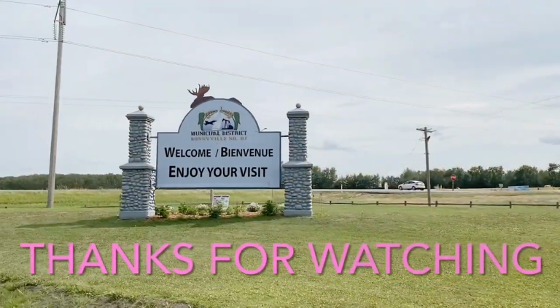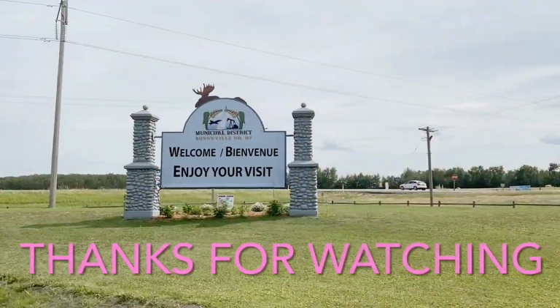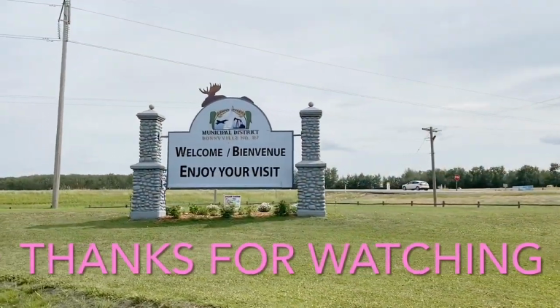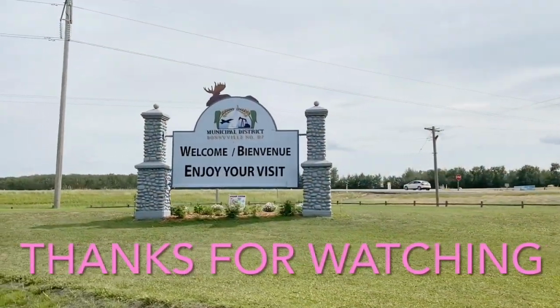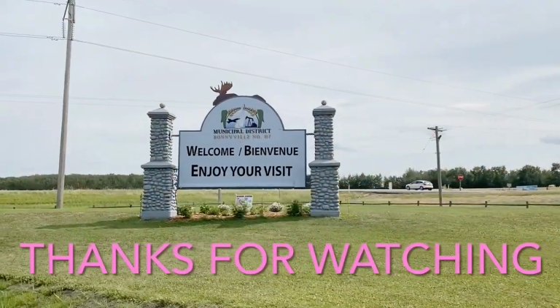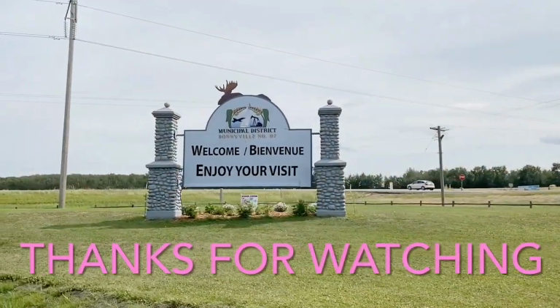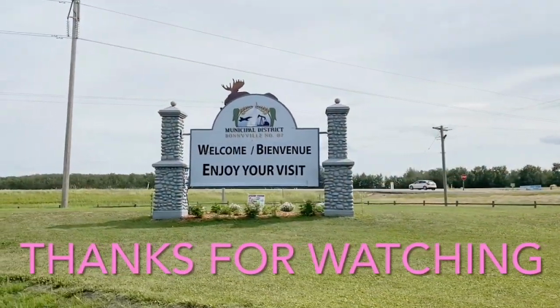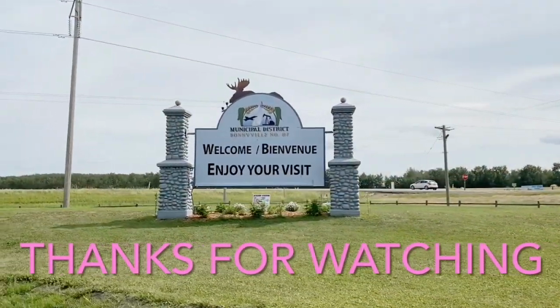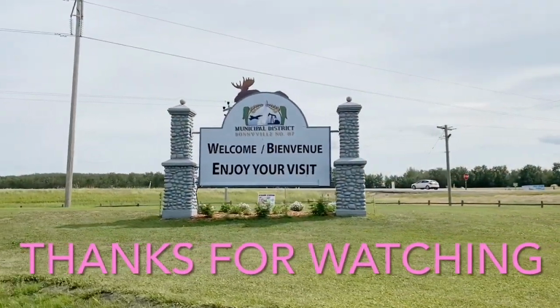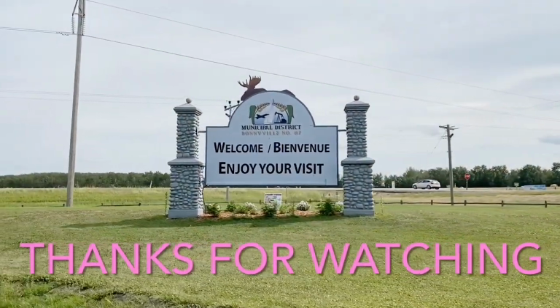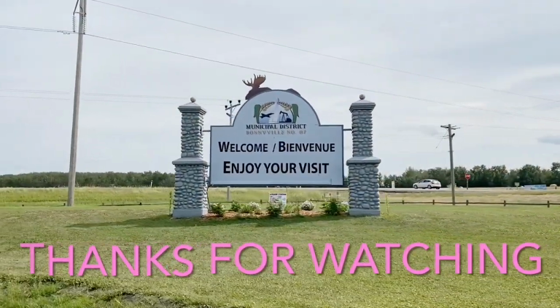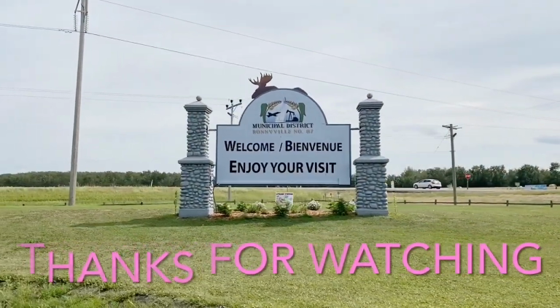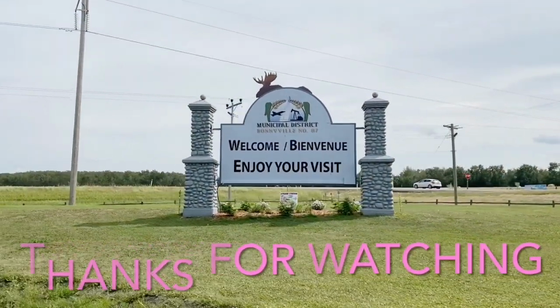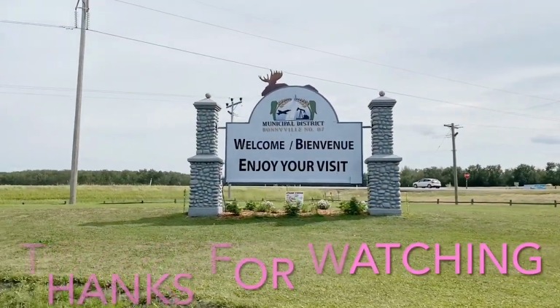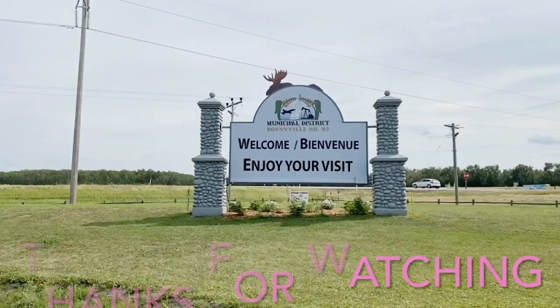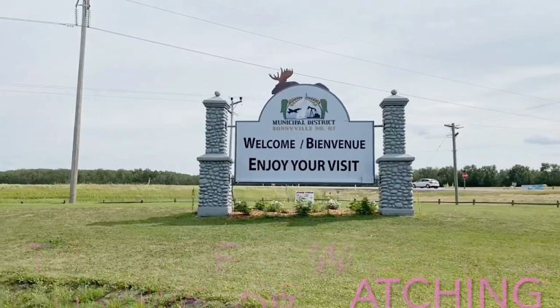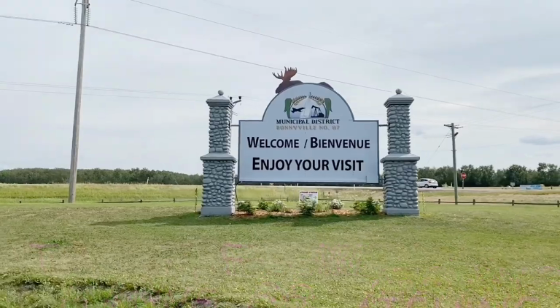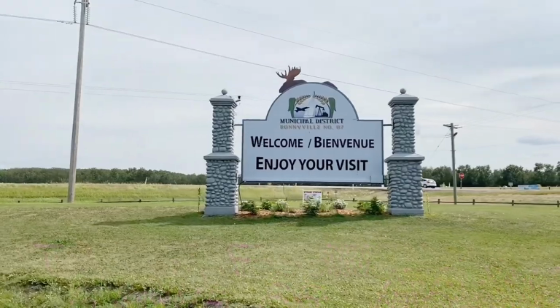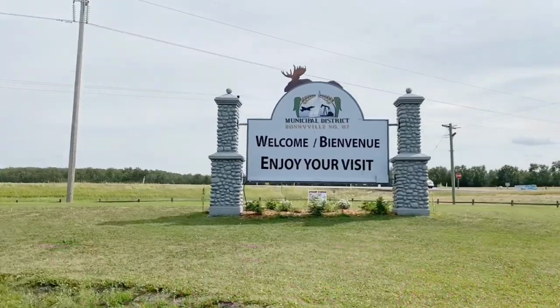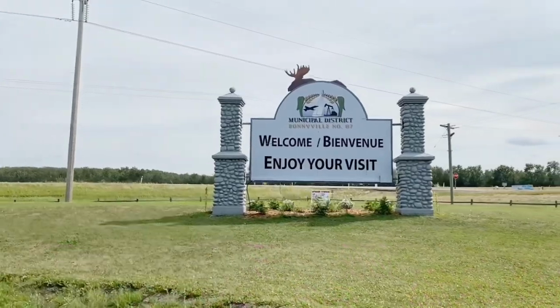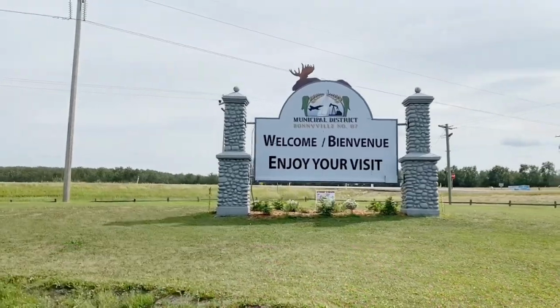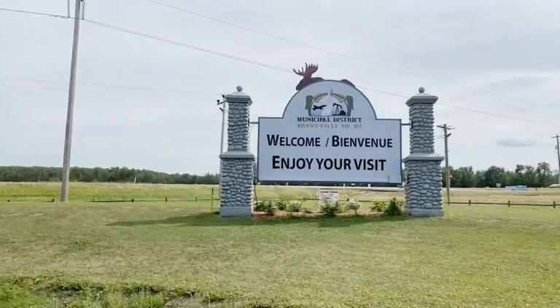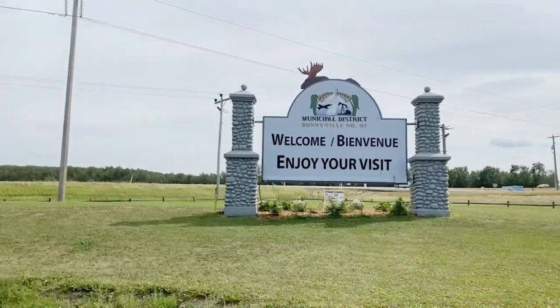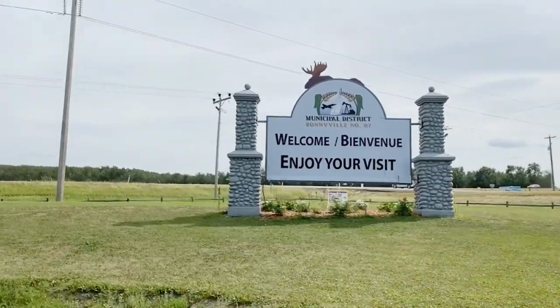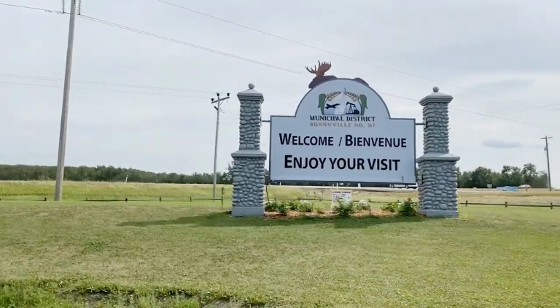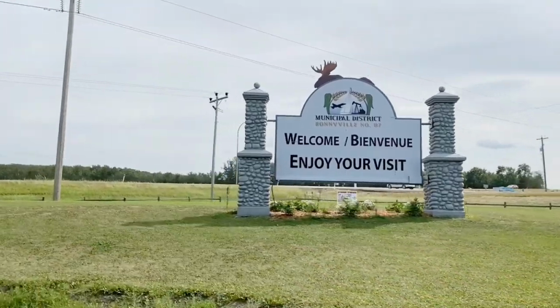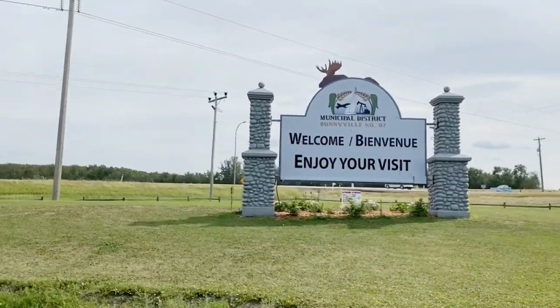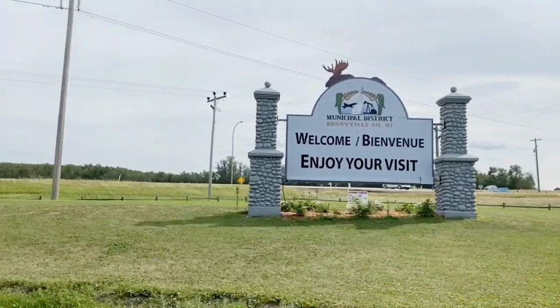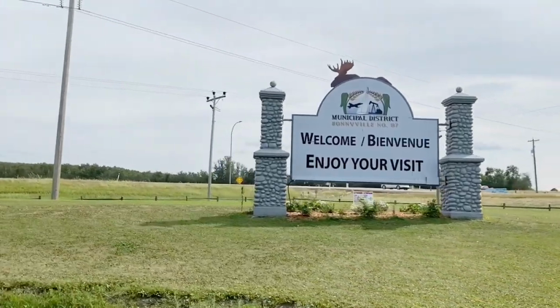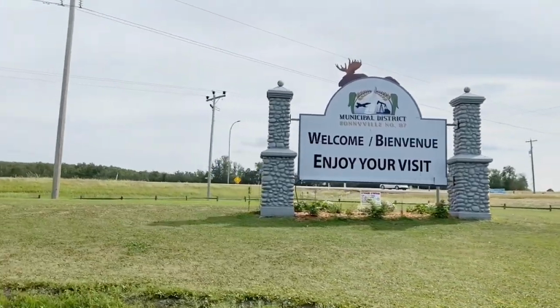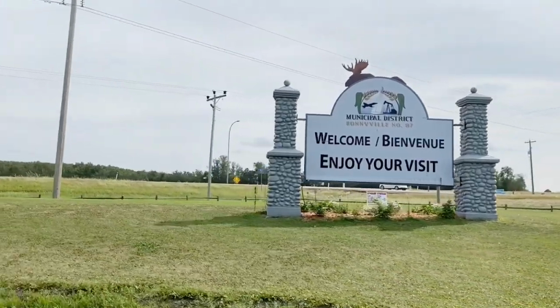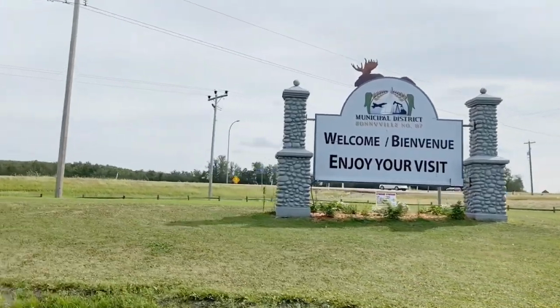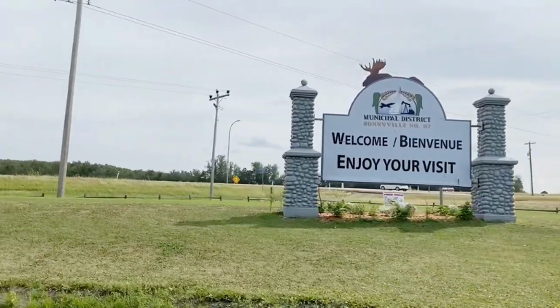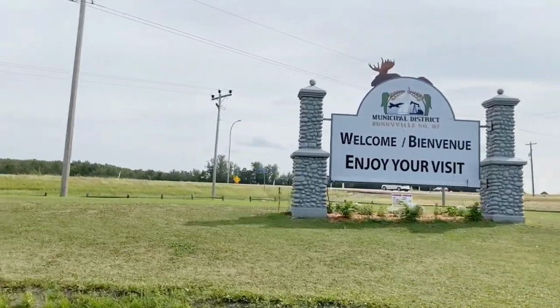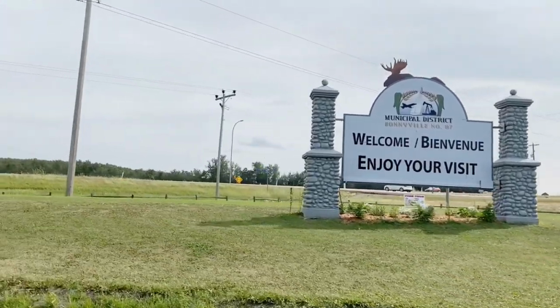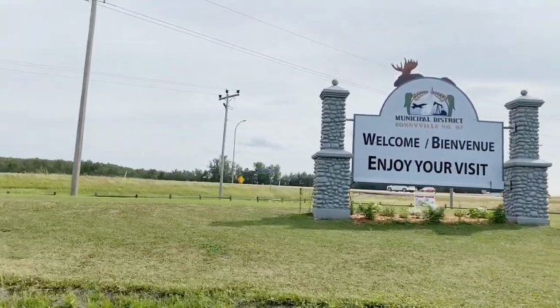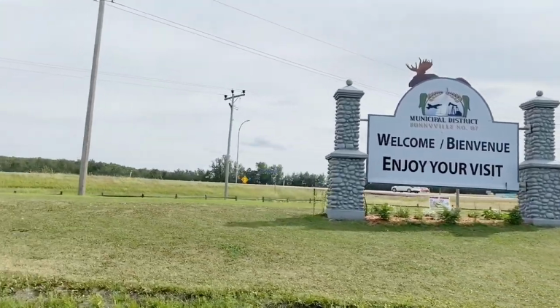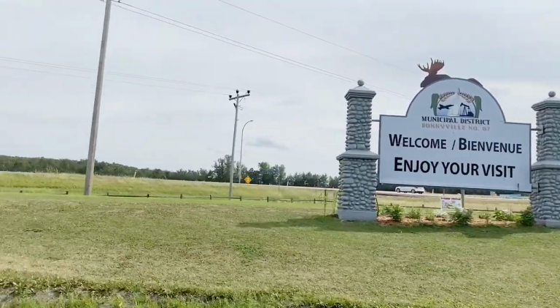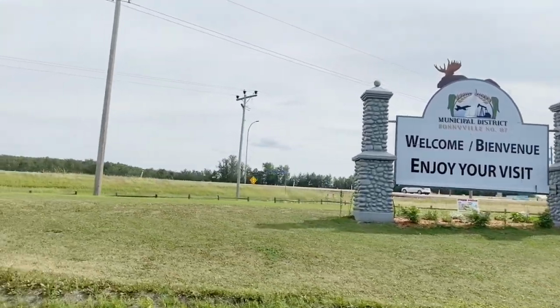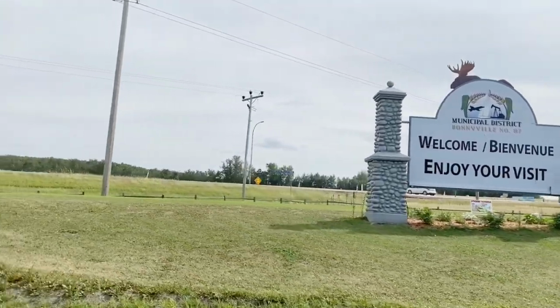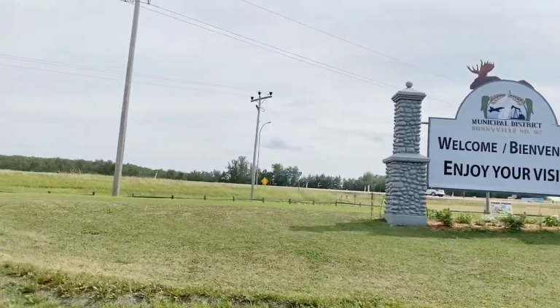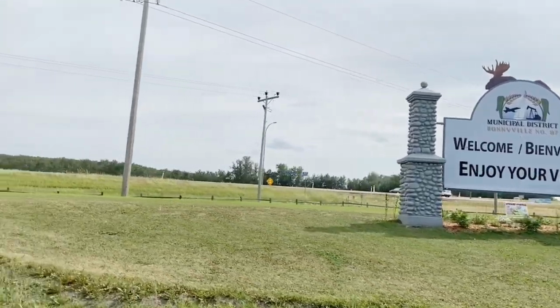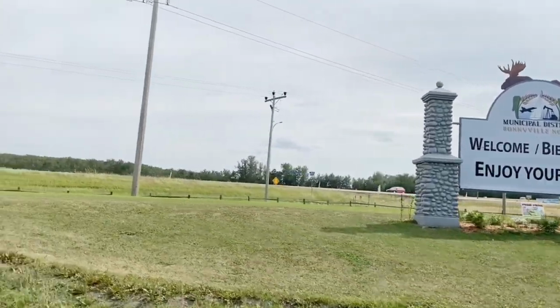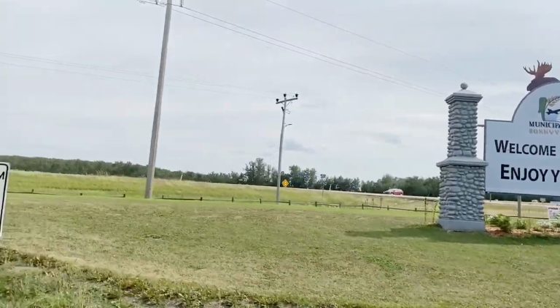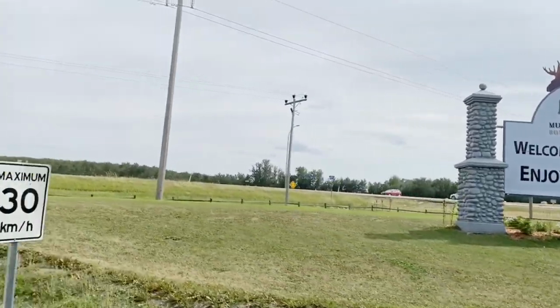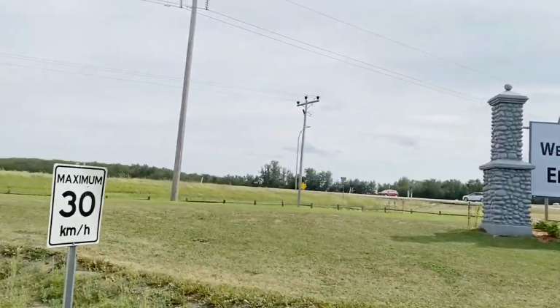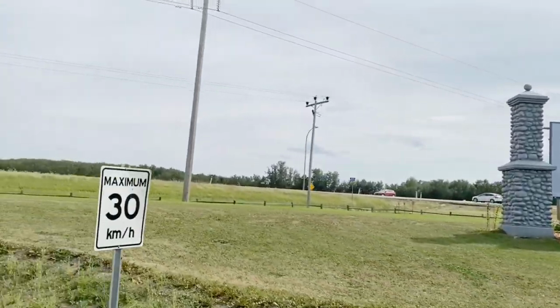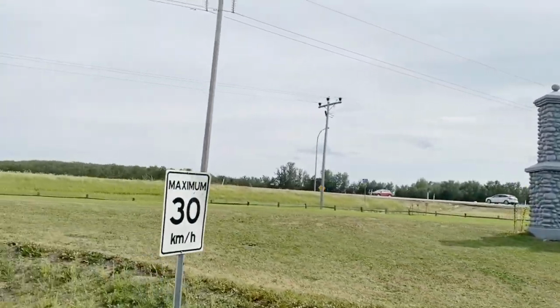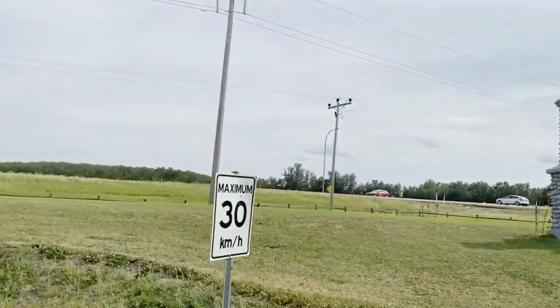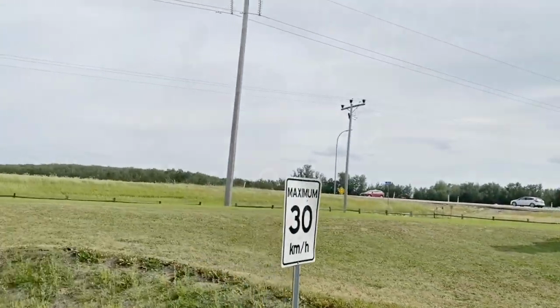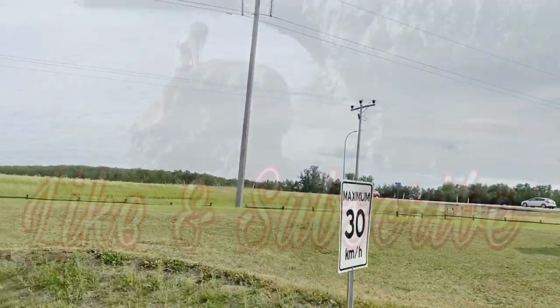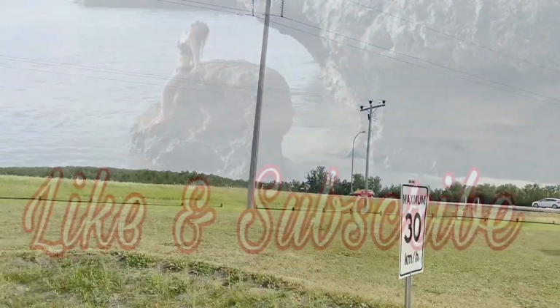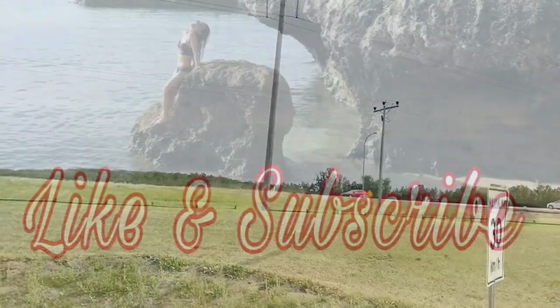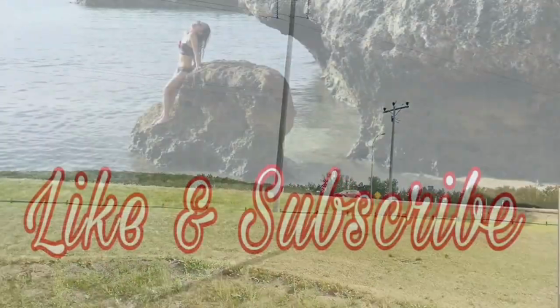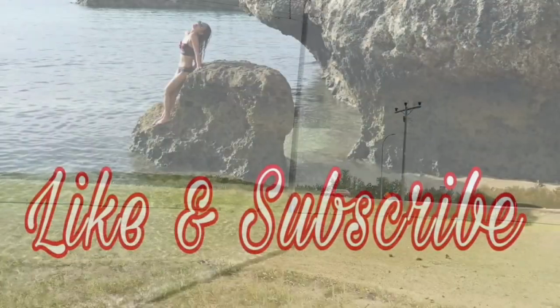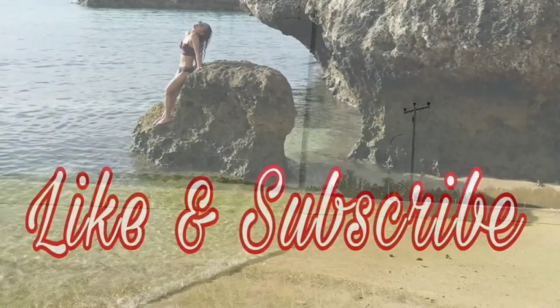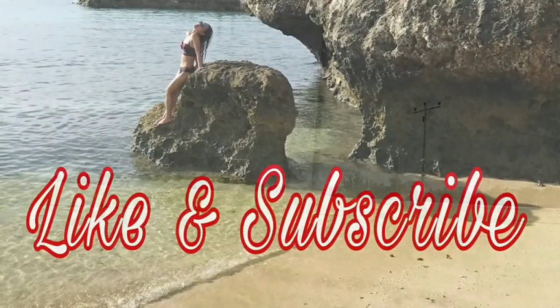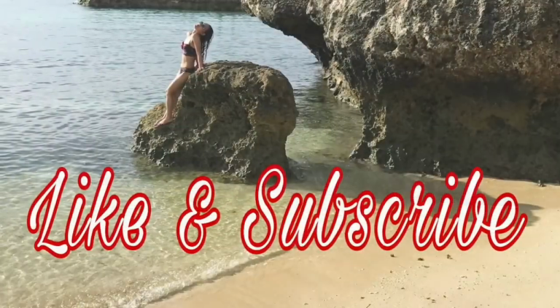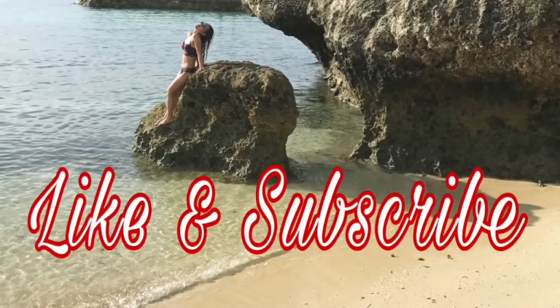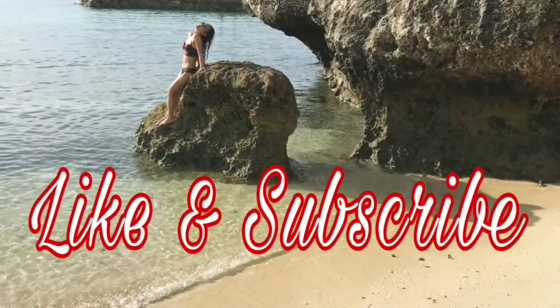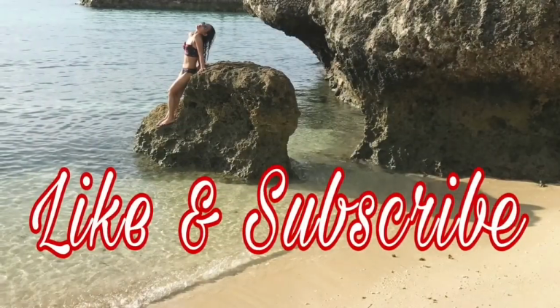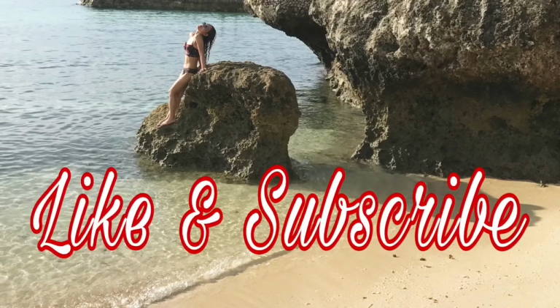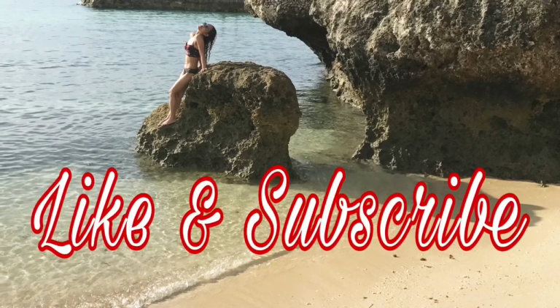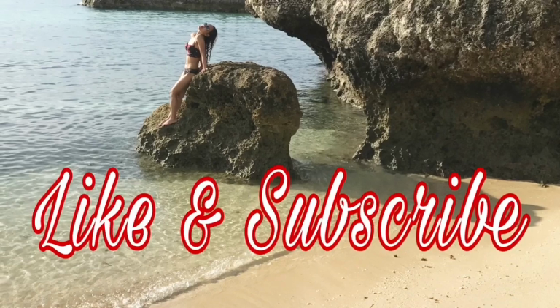Welcome, enjoy your visit to your community.